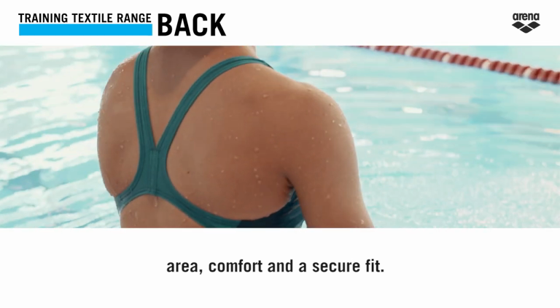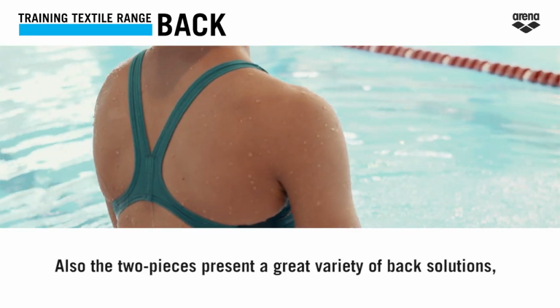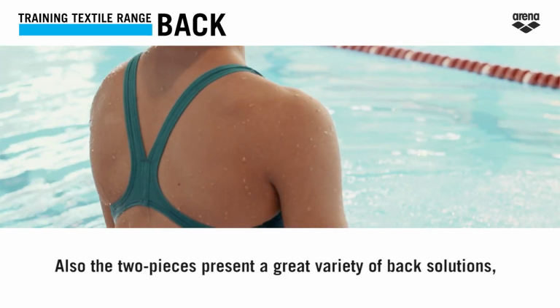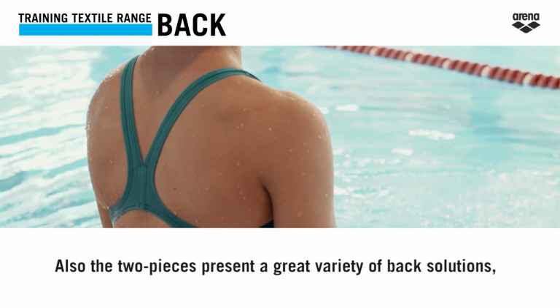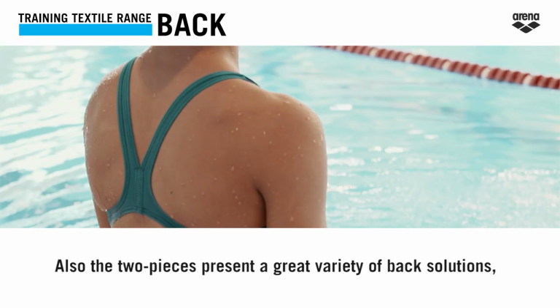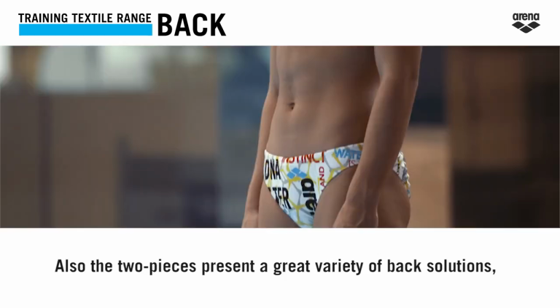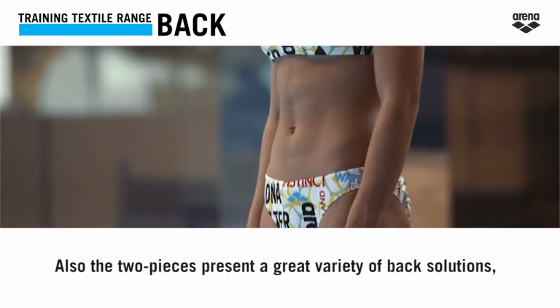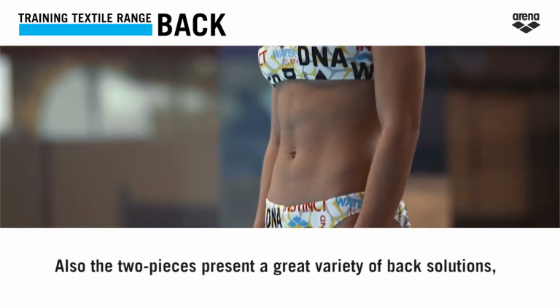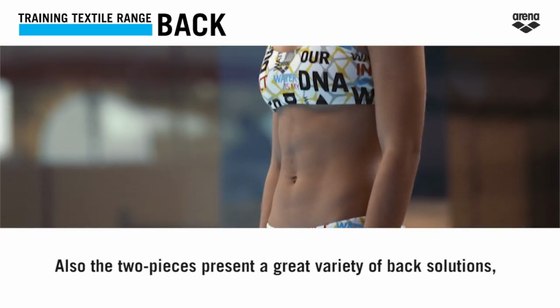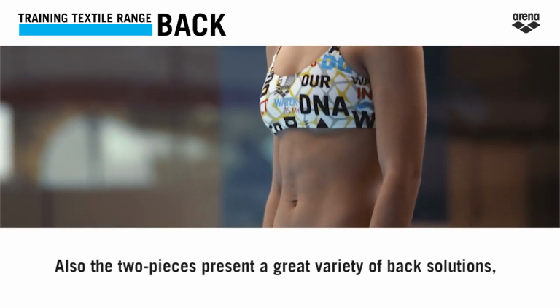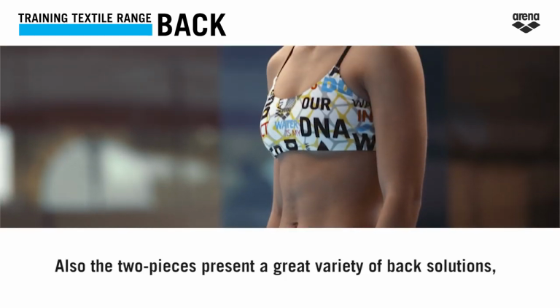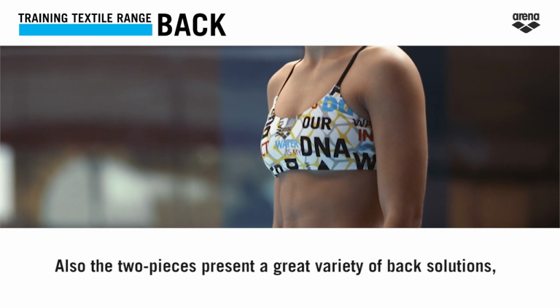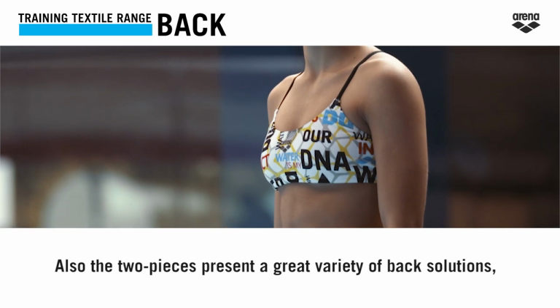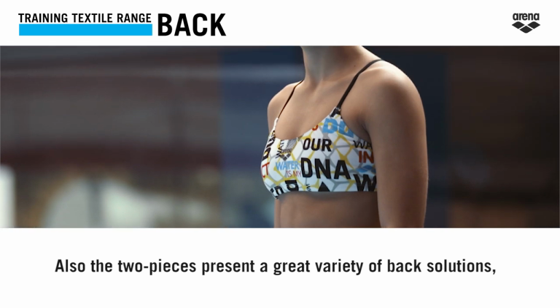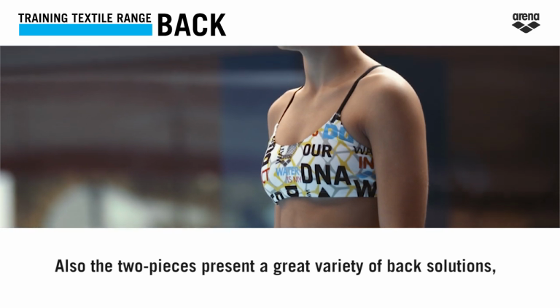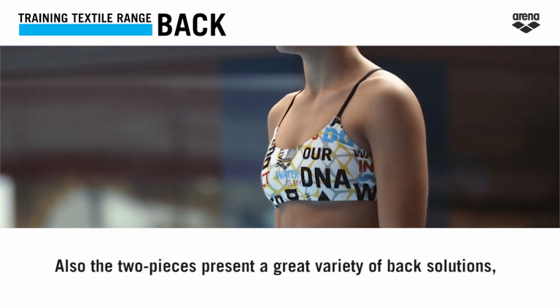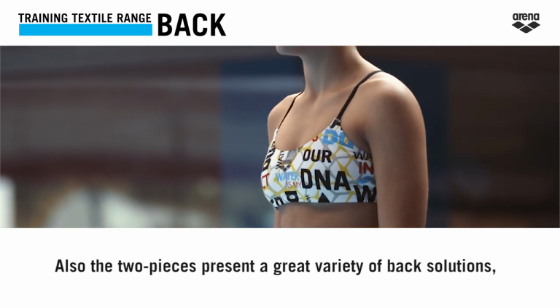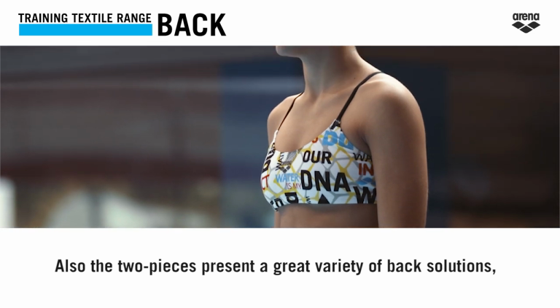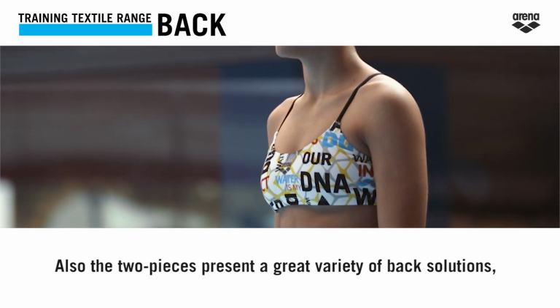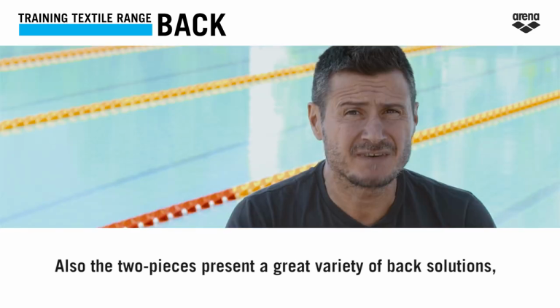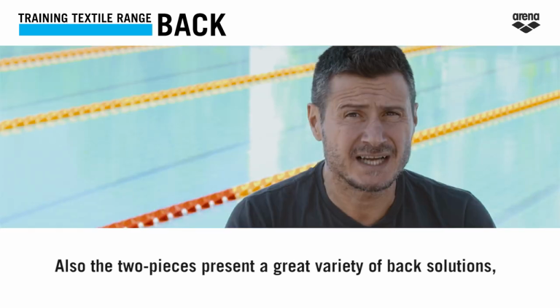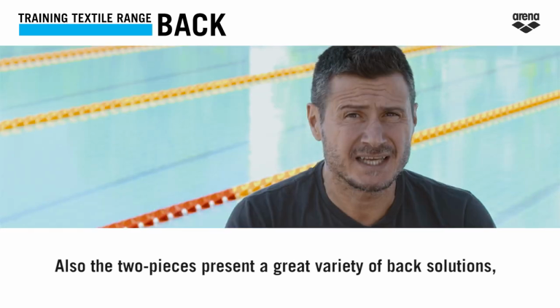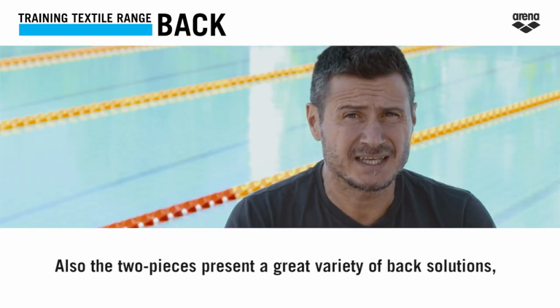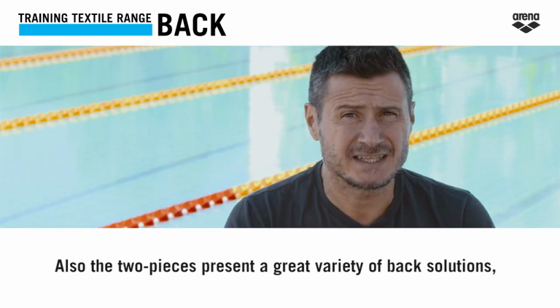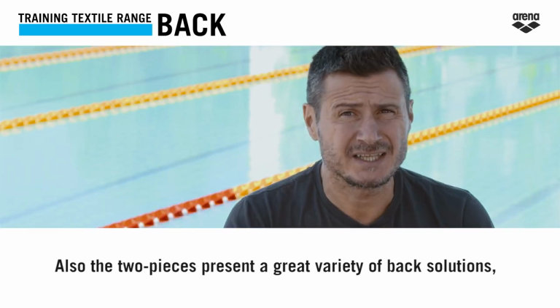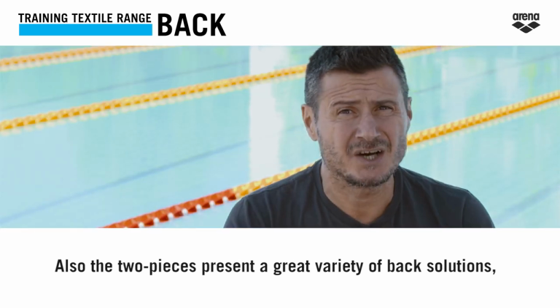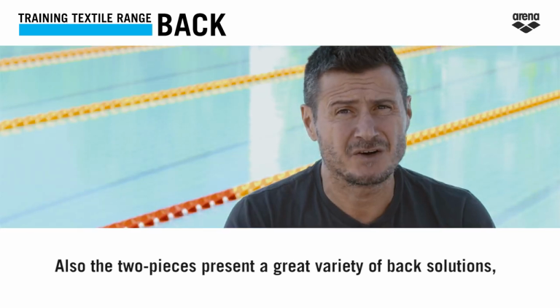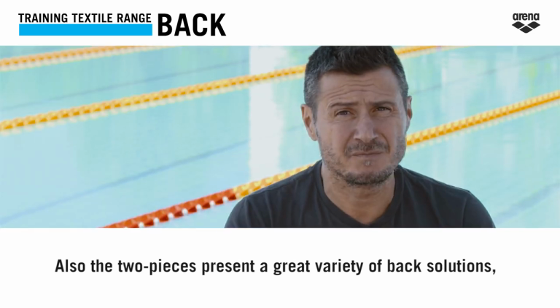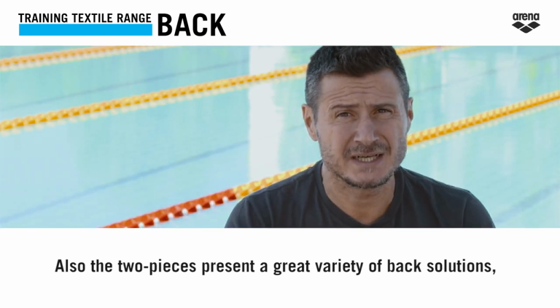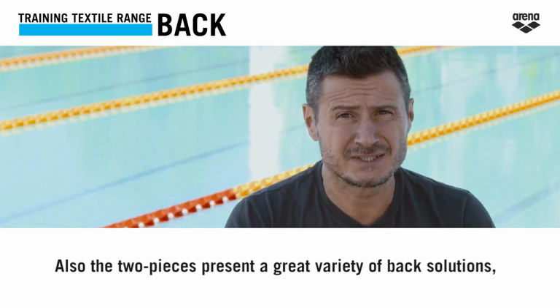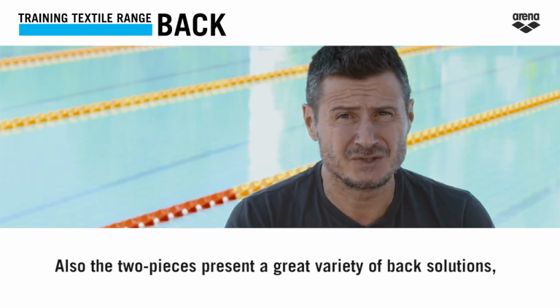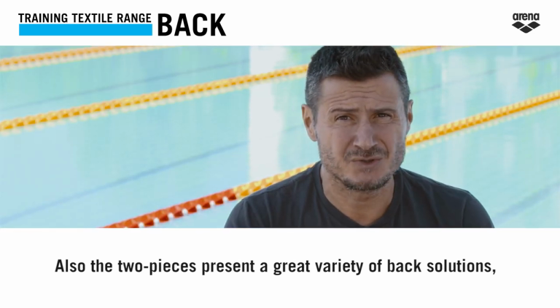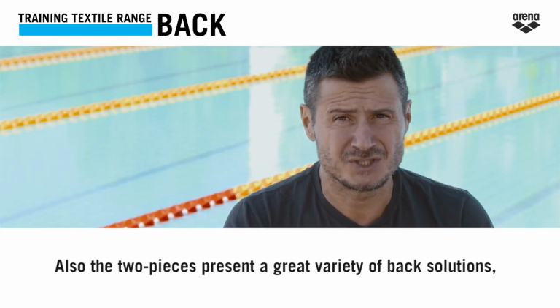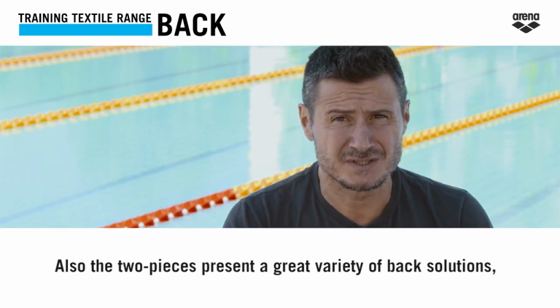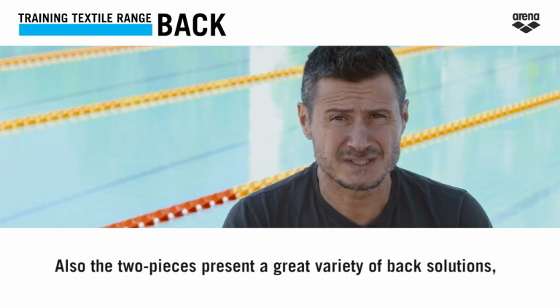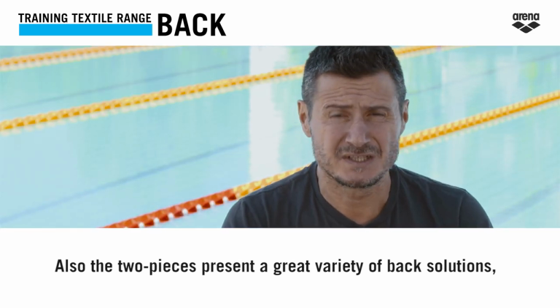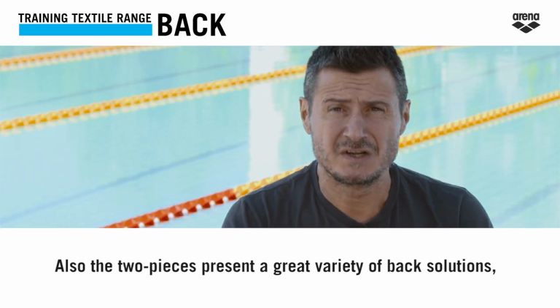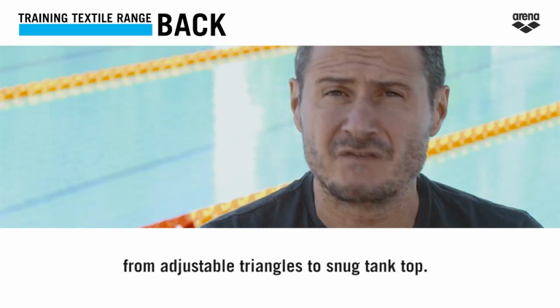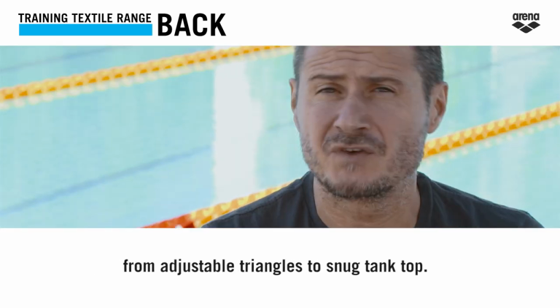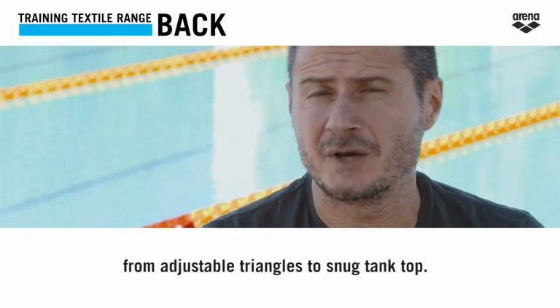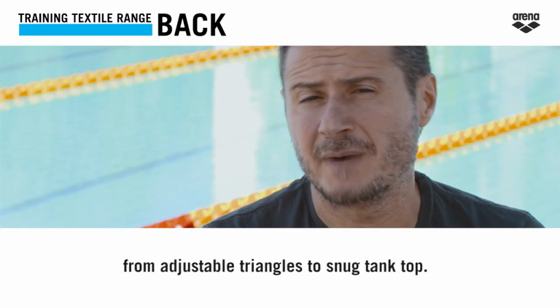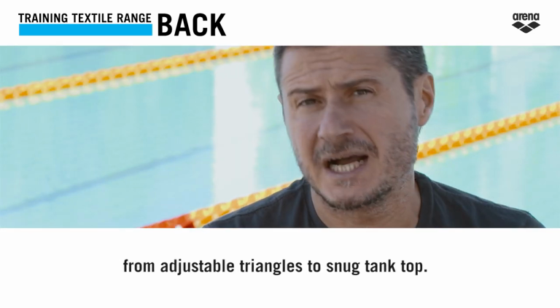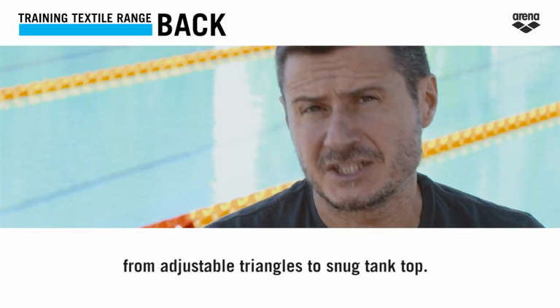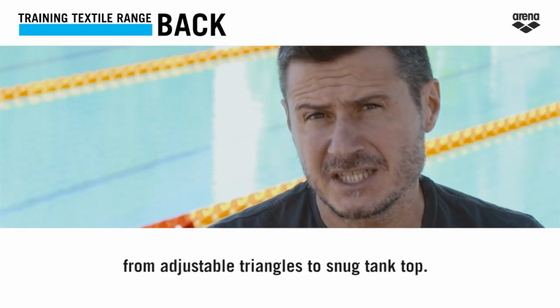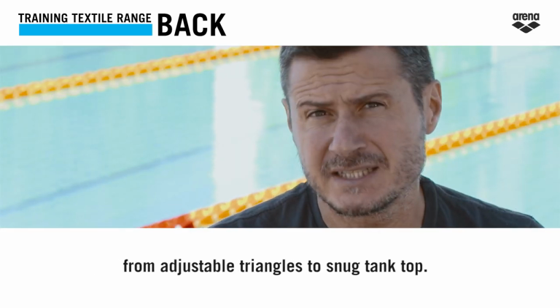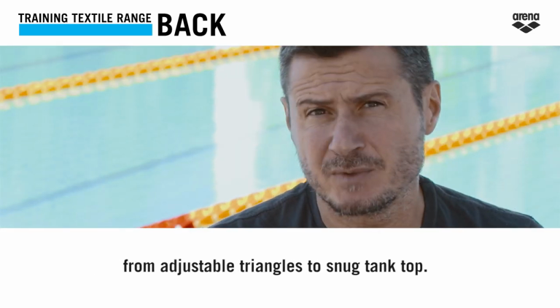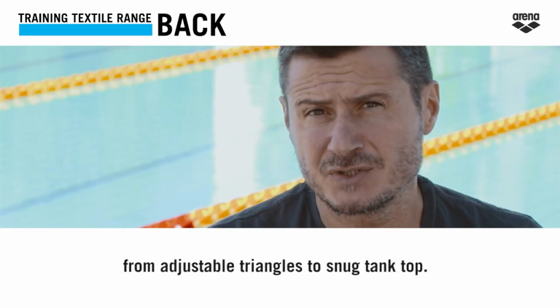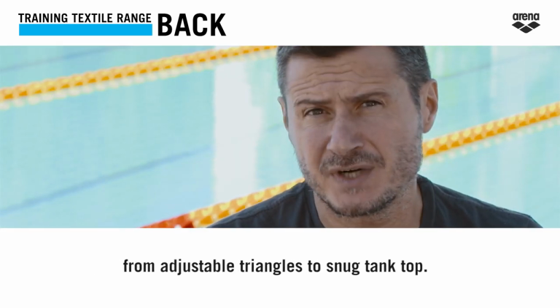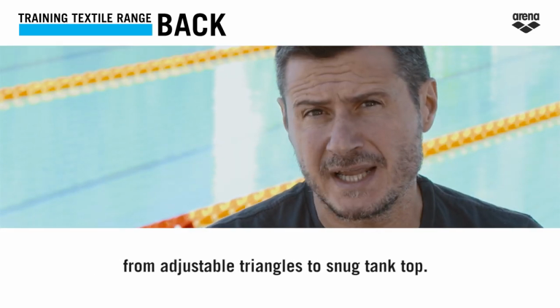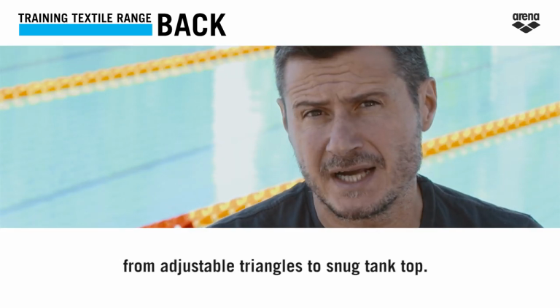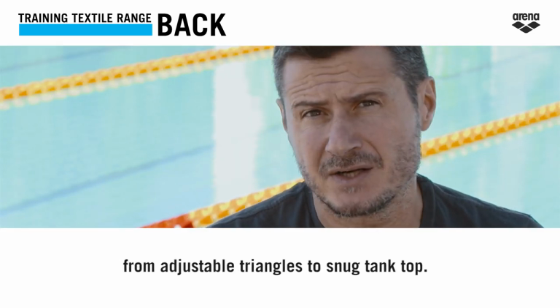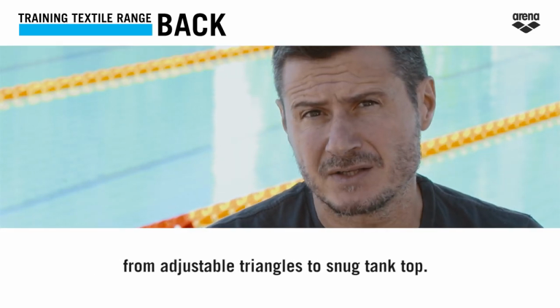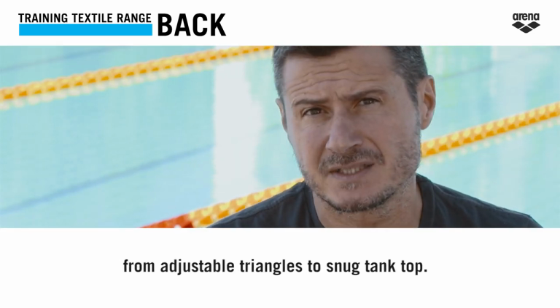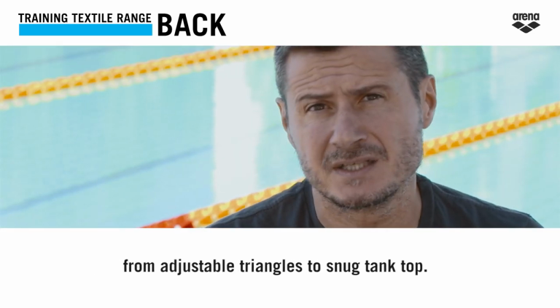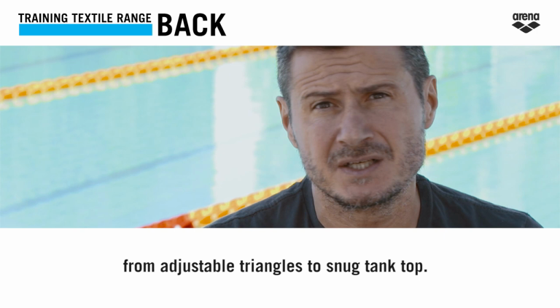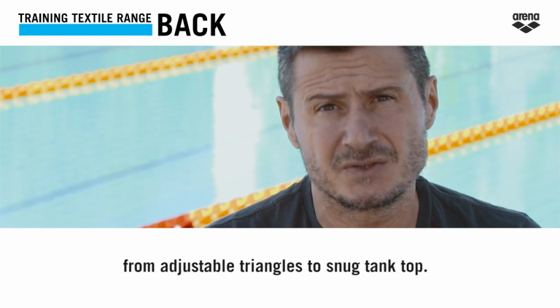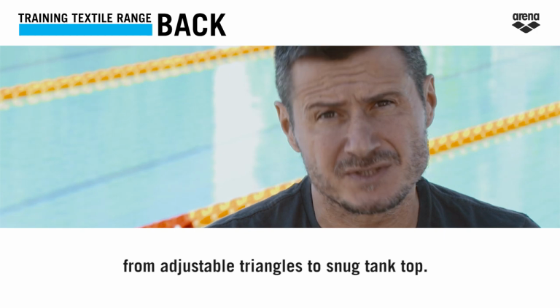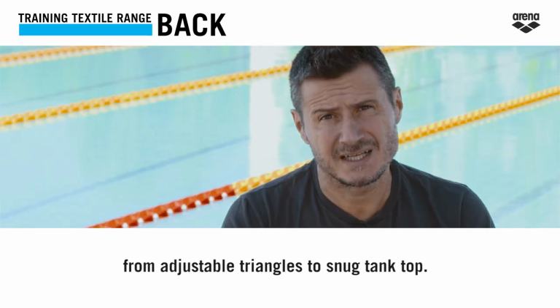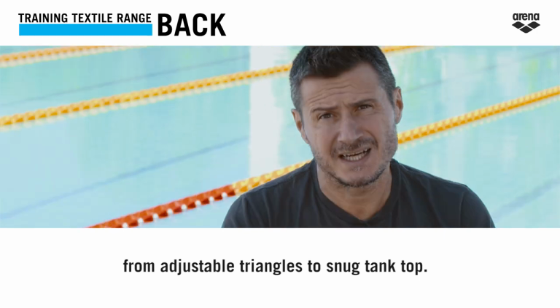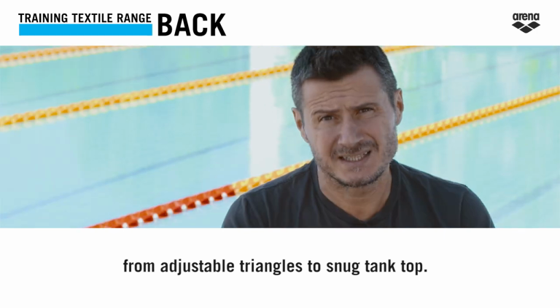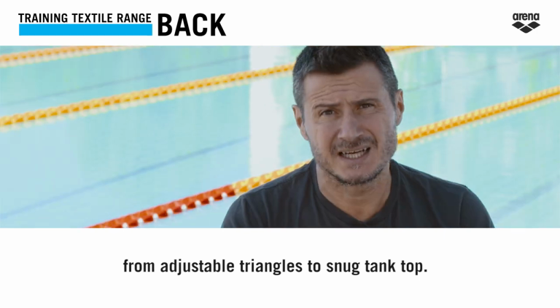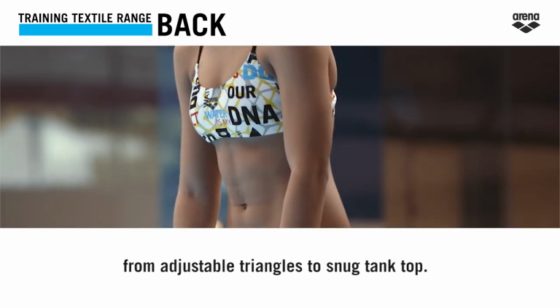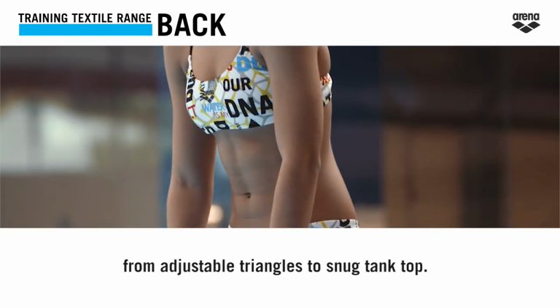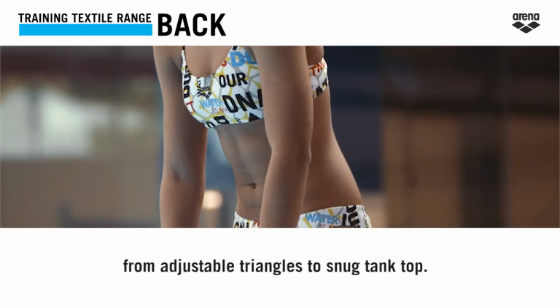Also, two-pieces present a great variety of back solutions, from adjustable triangles to snug tank tops.